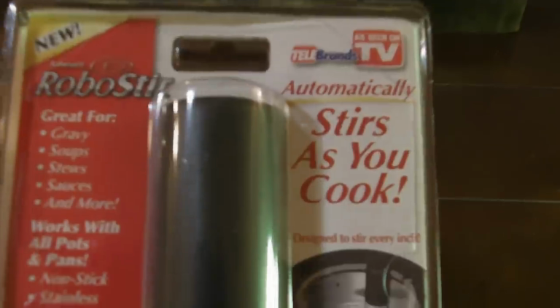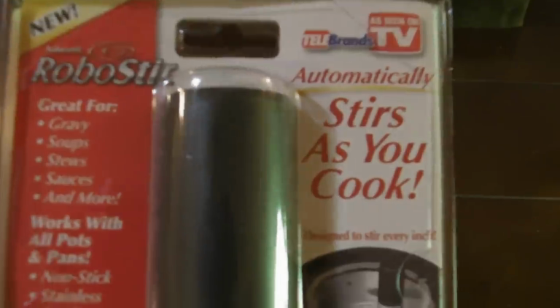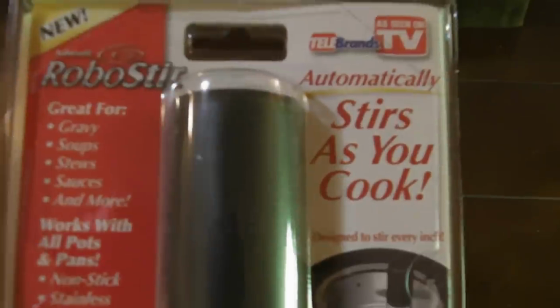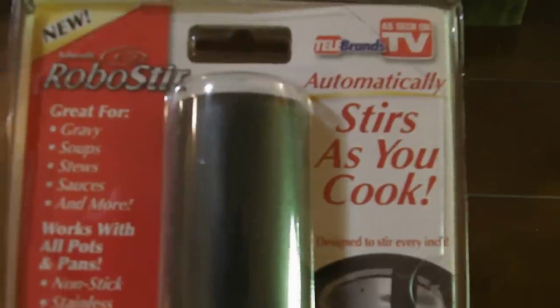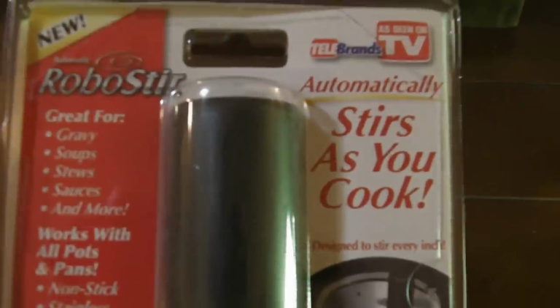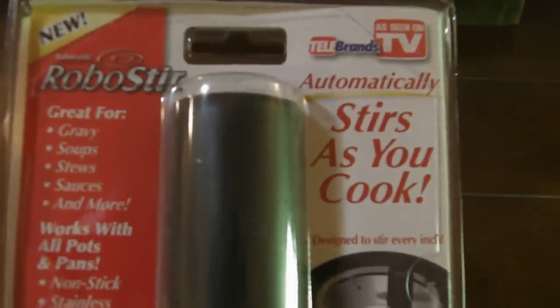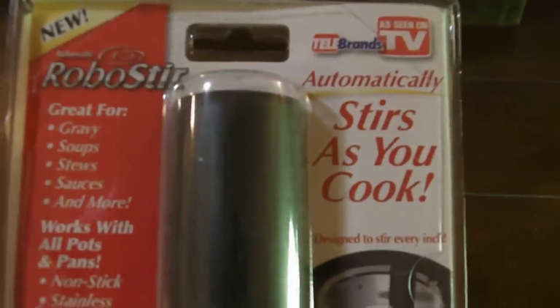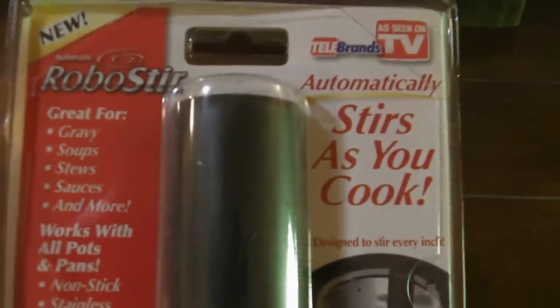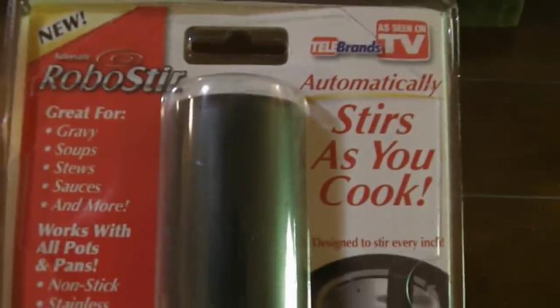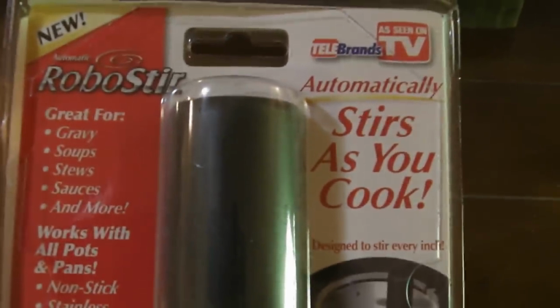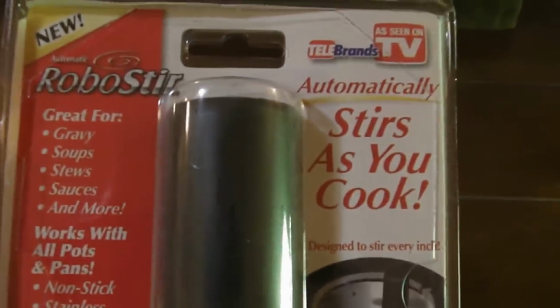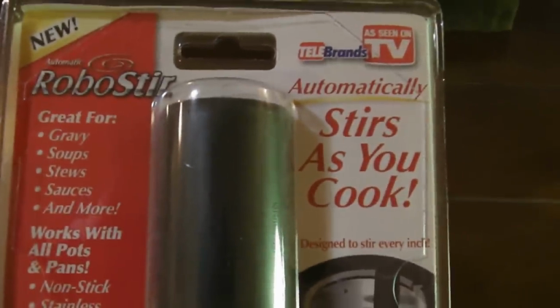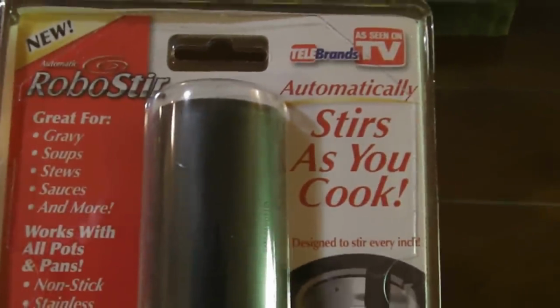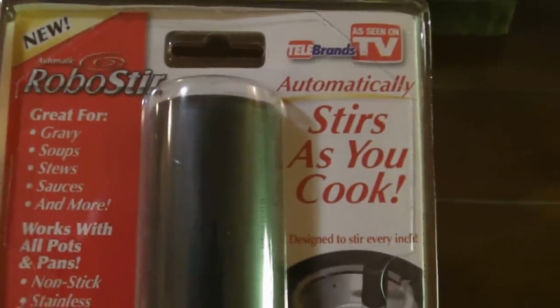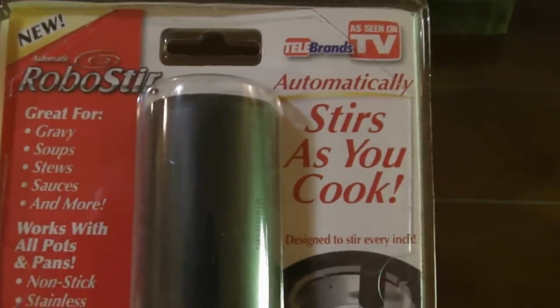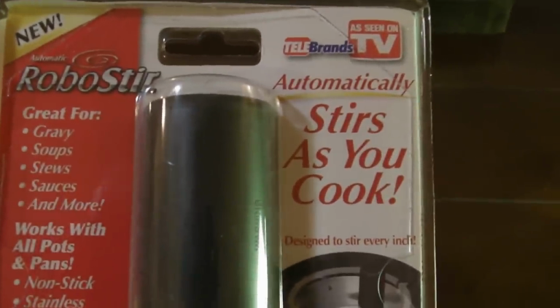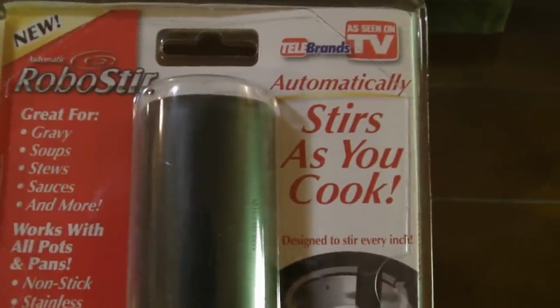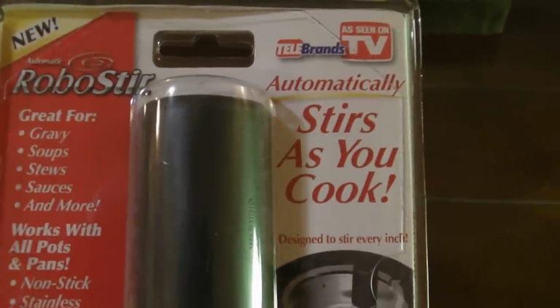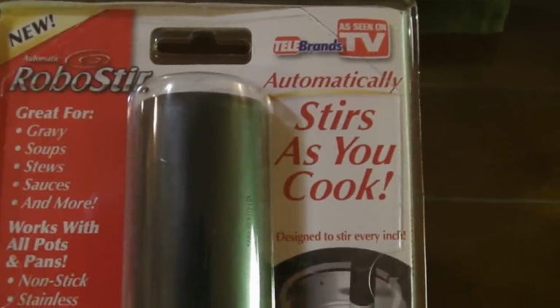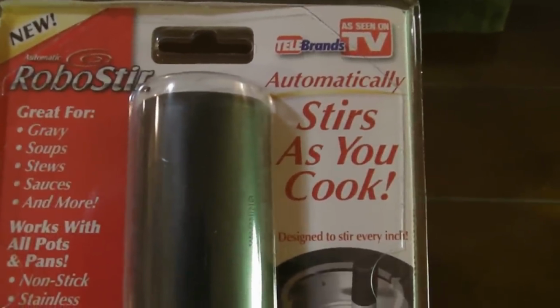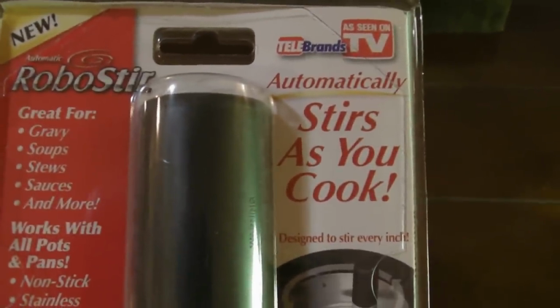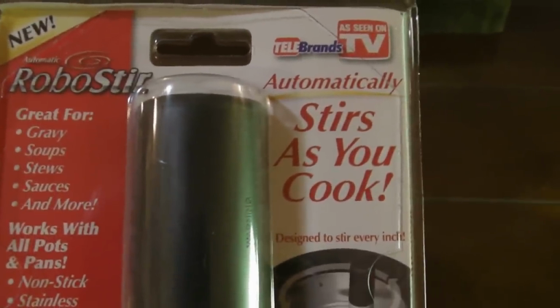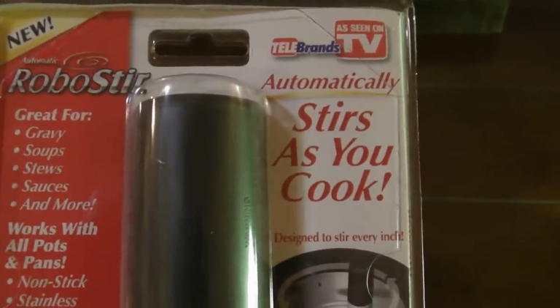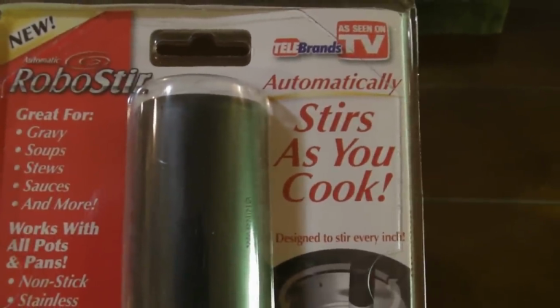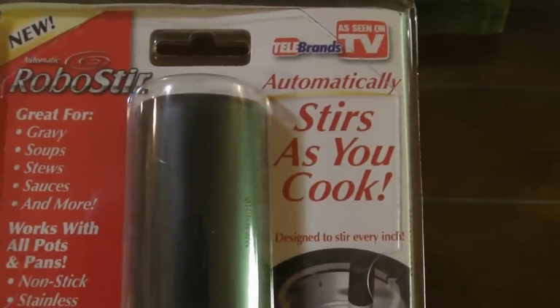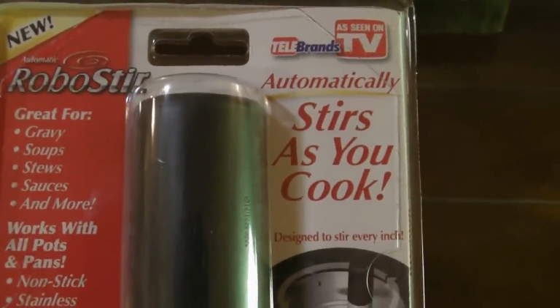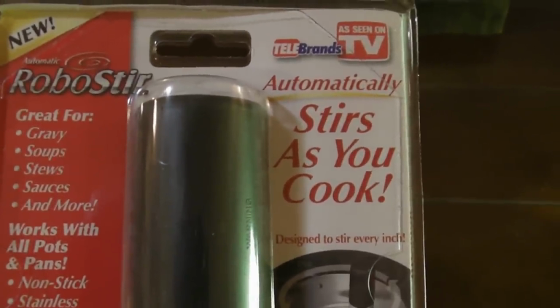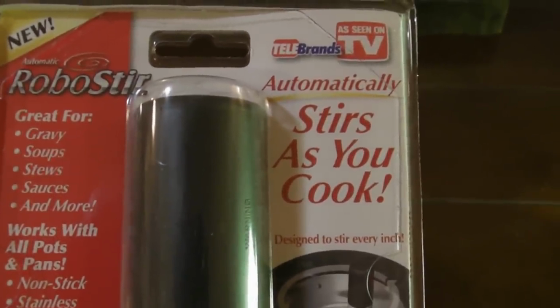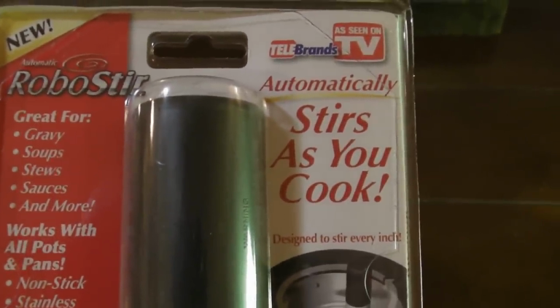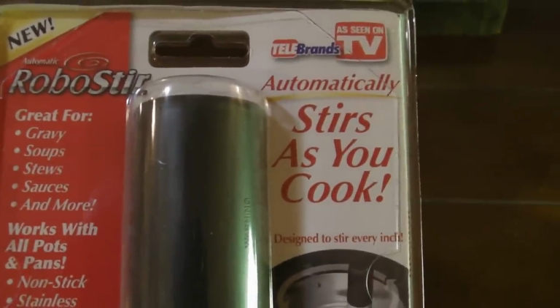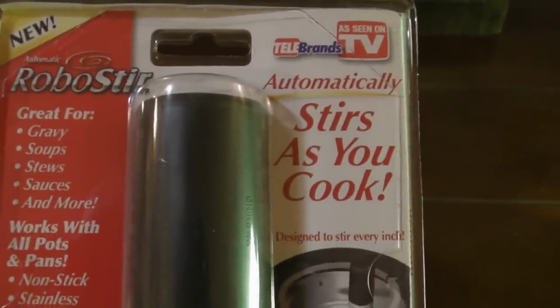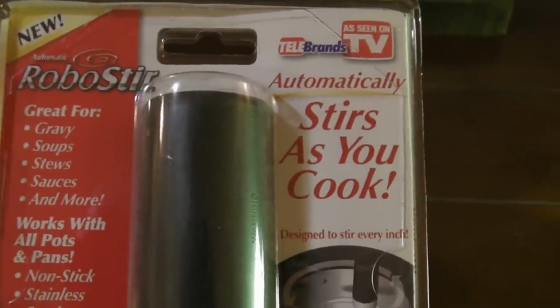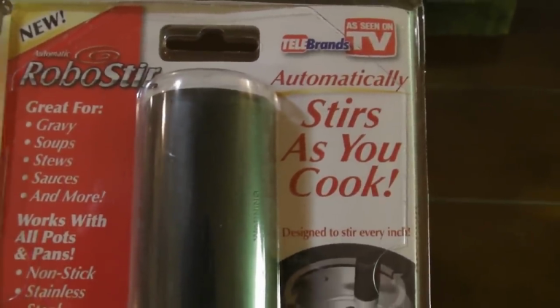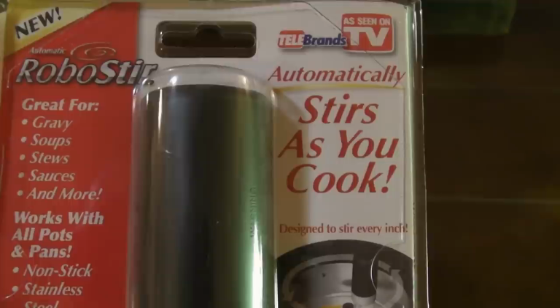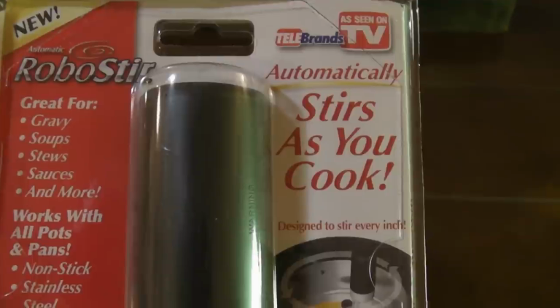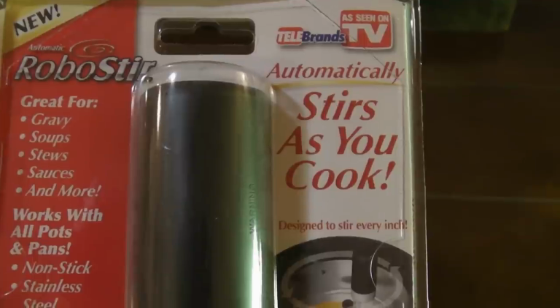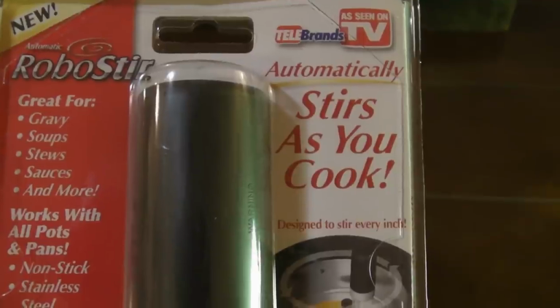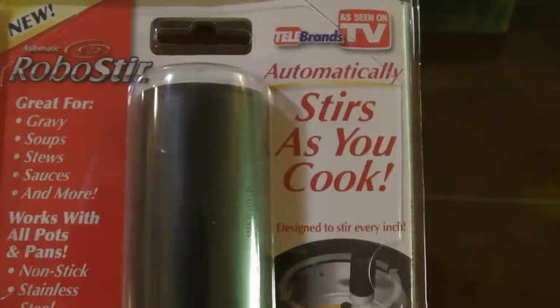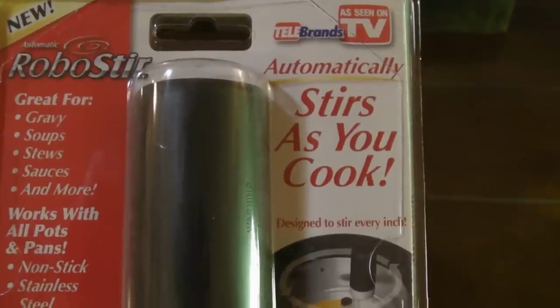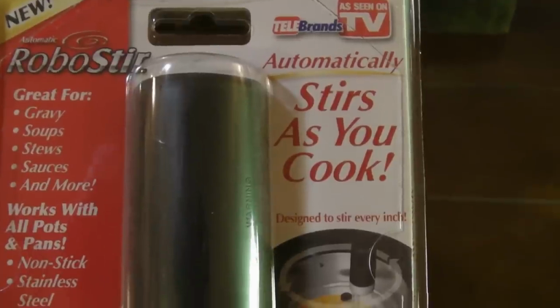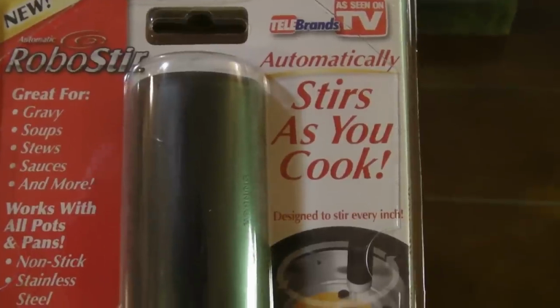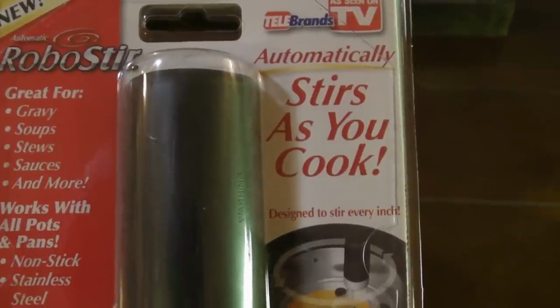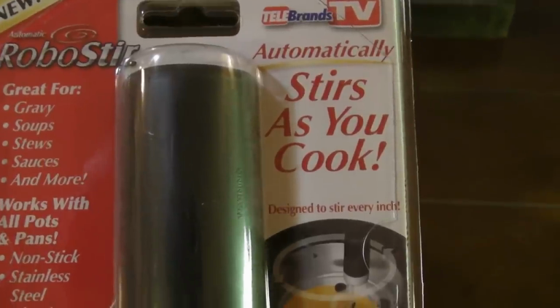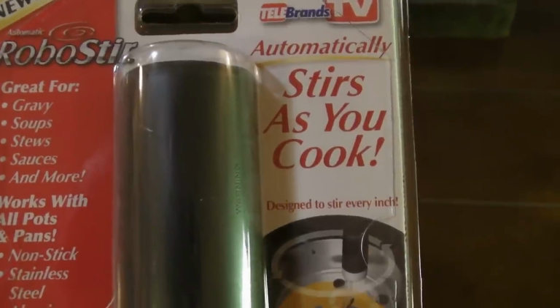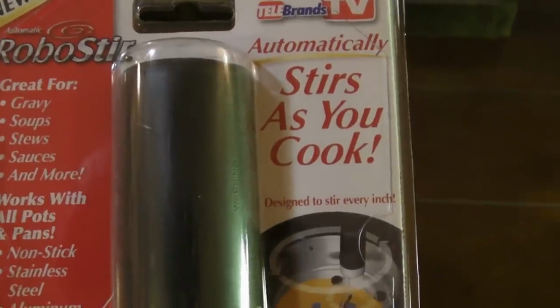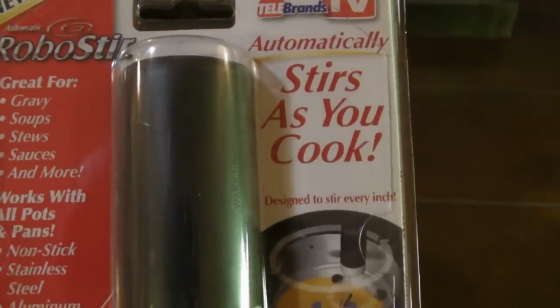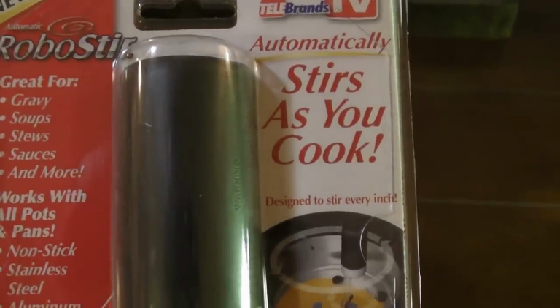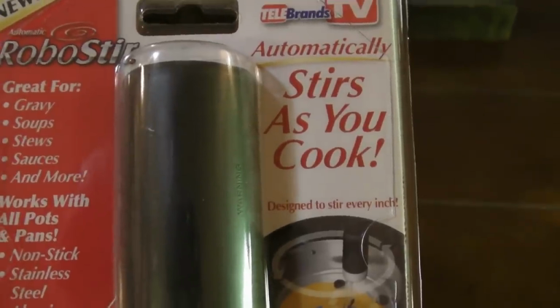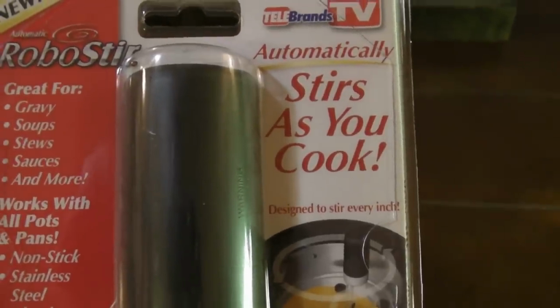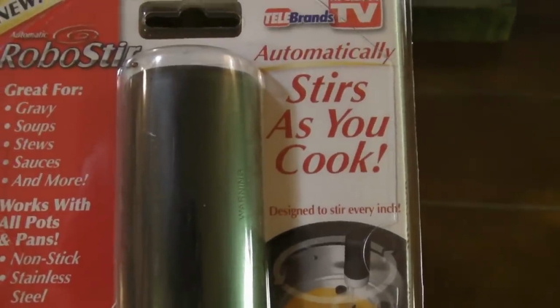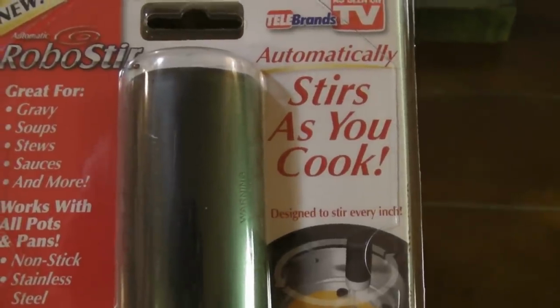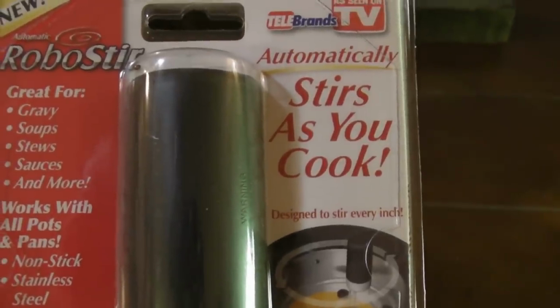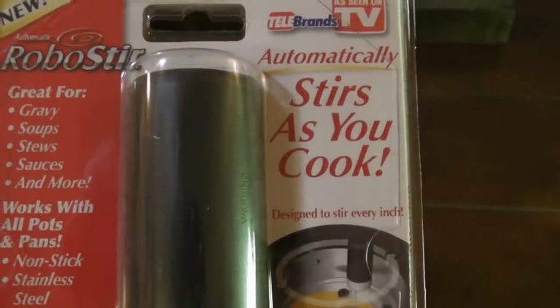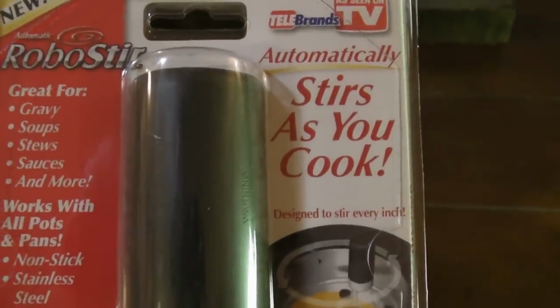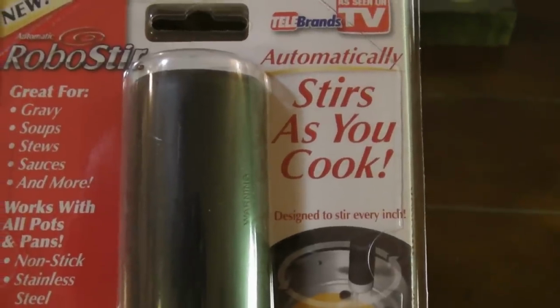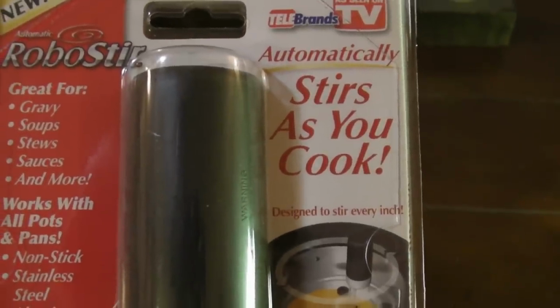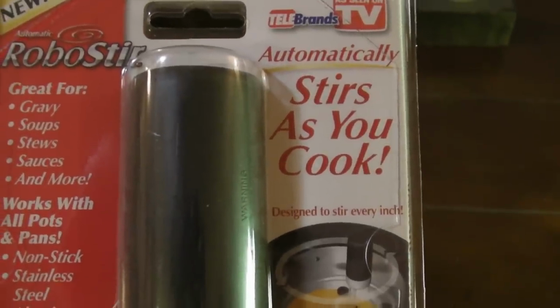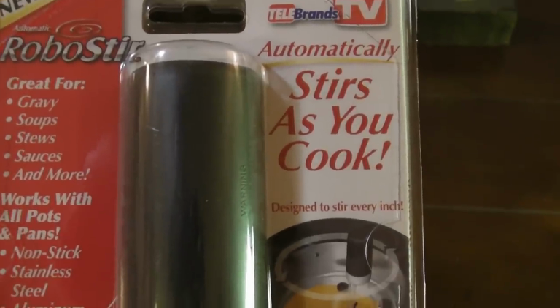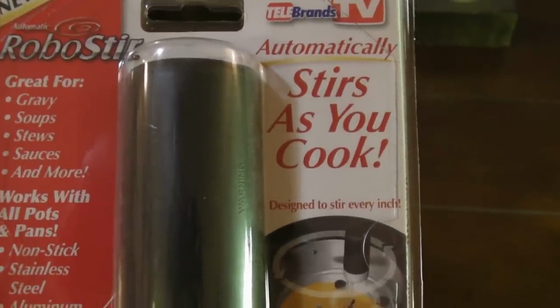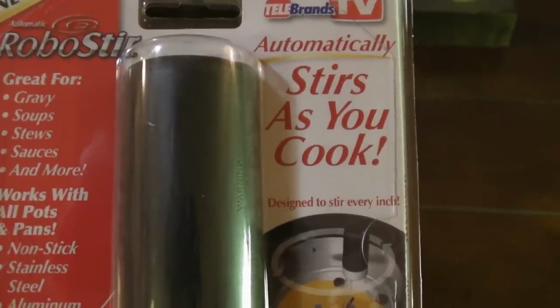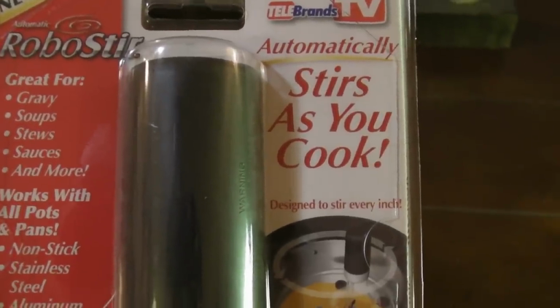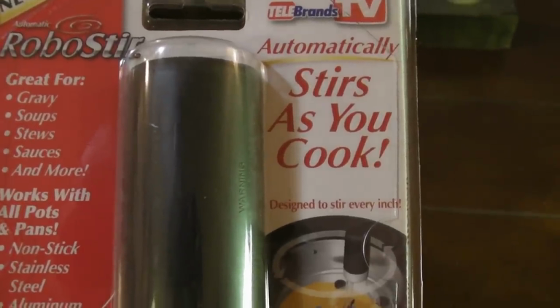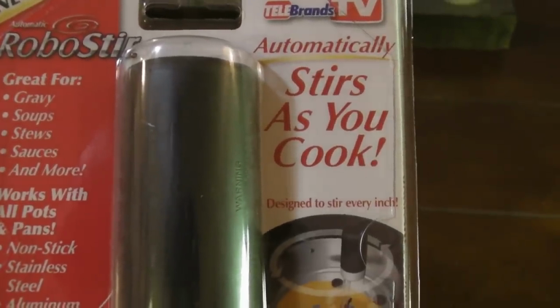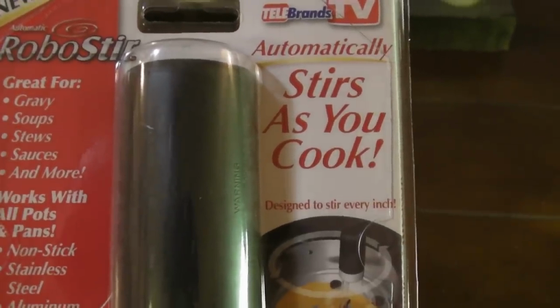Hi, welcome to the 9 Mall's review of the RoboStirrer. It's great for gravy, soups, stews, sauces, and more.